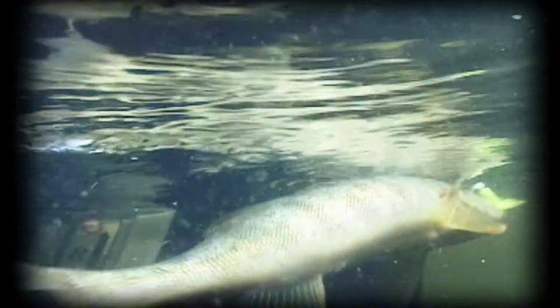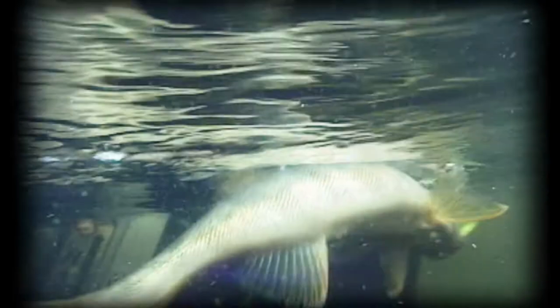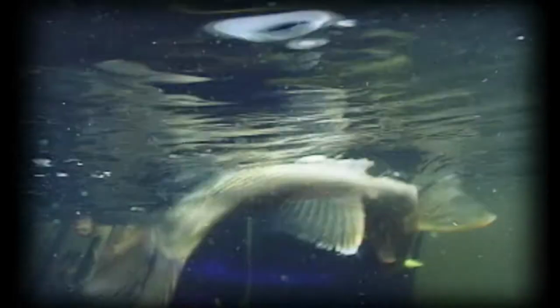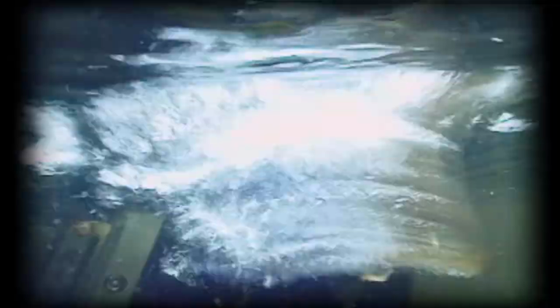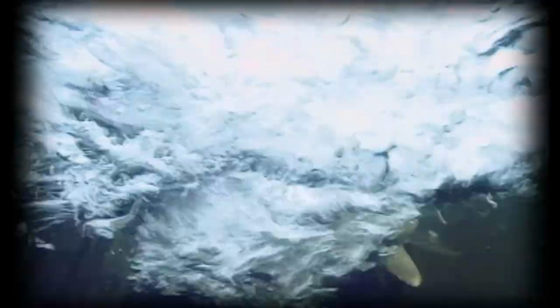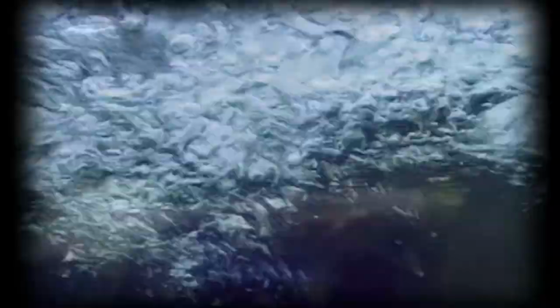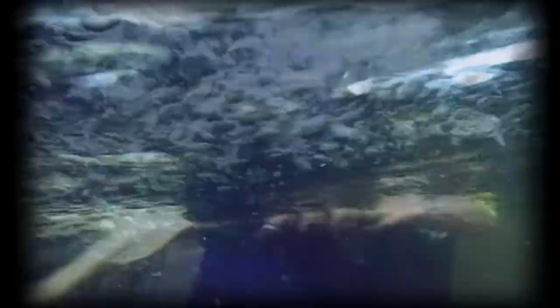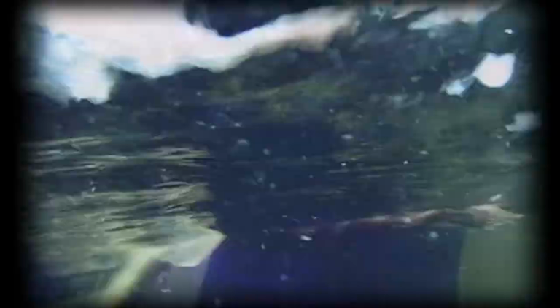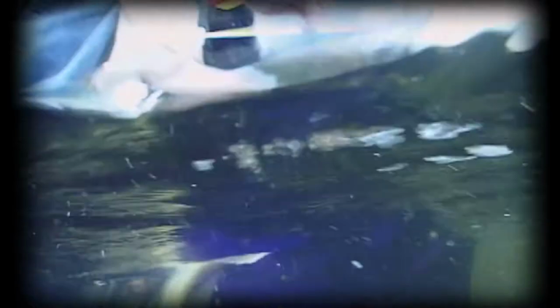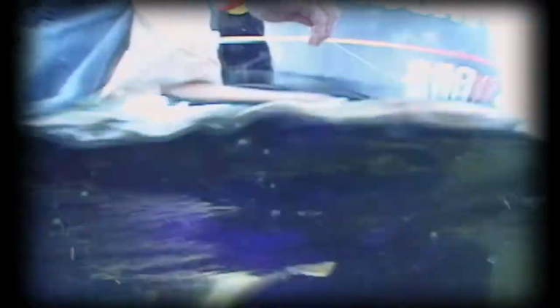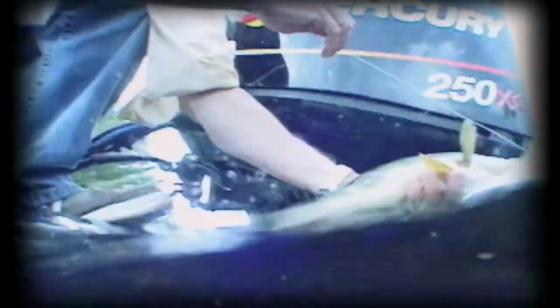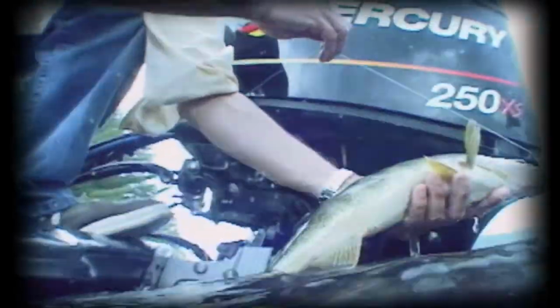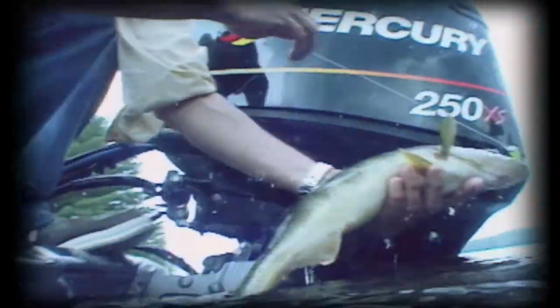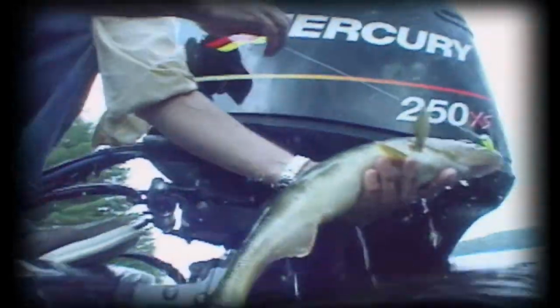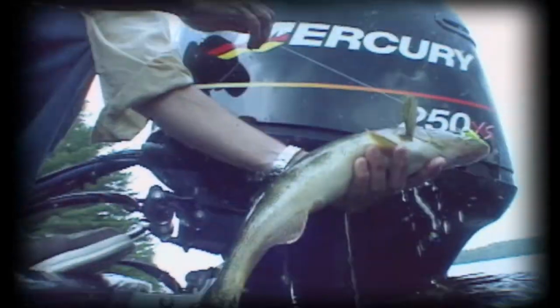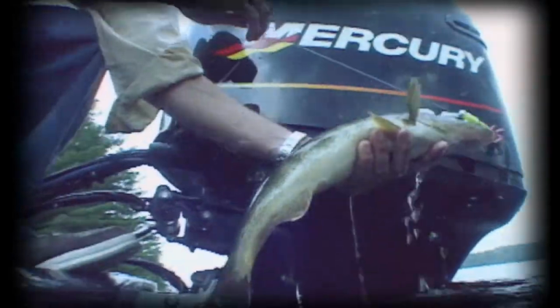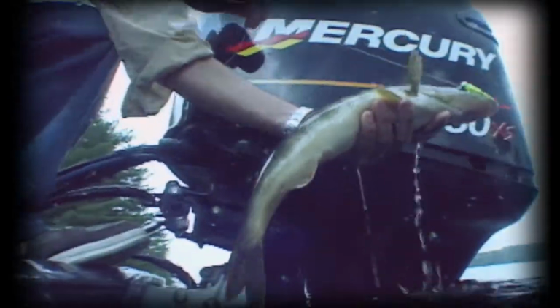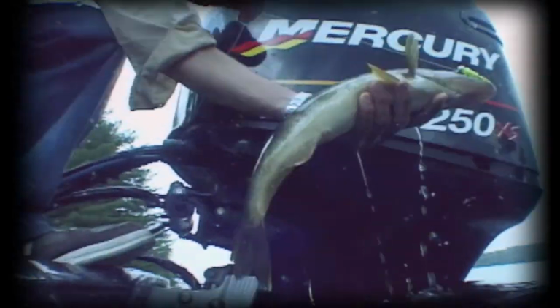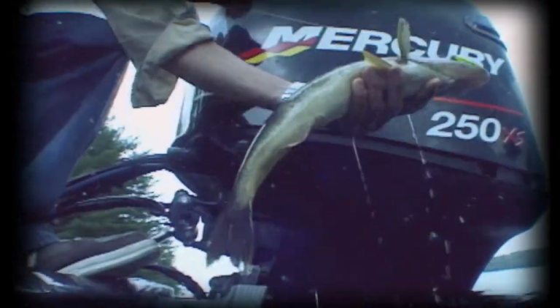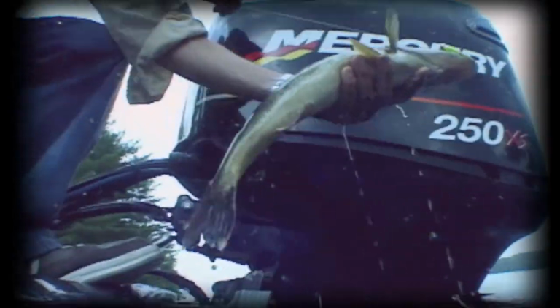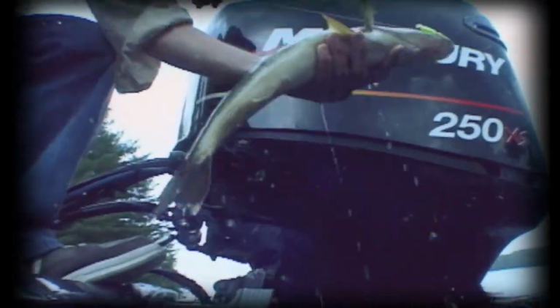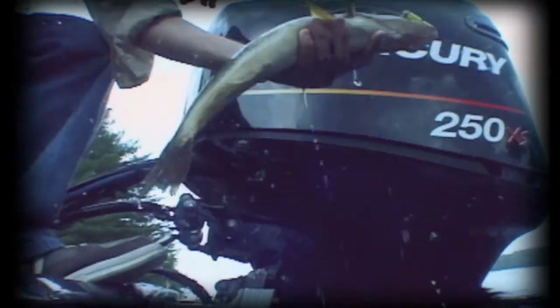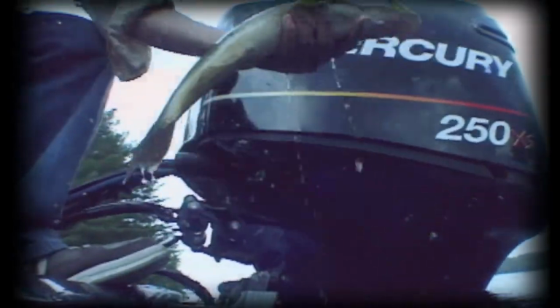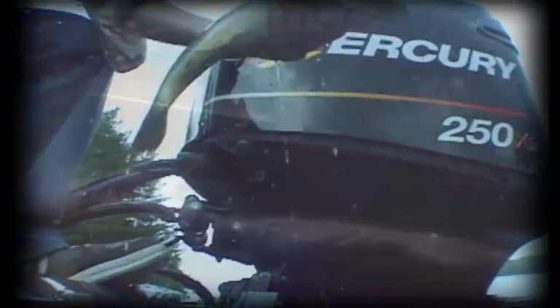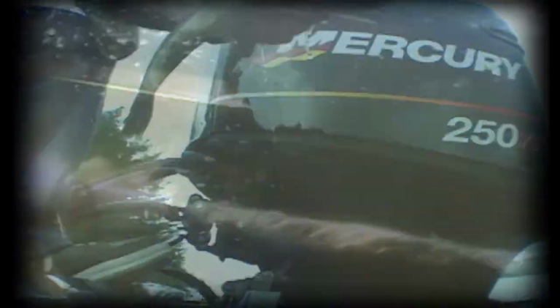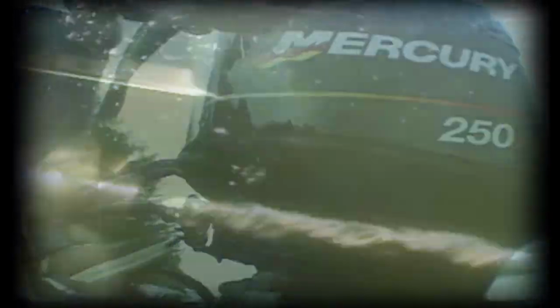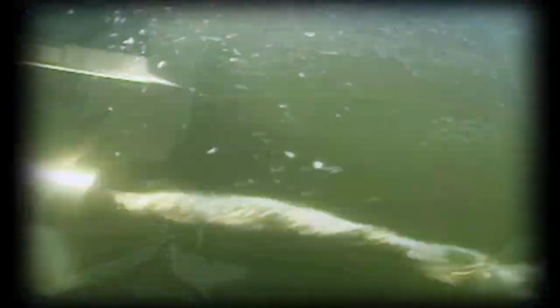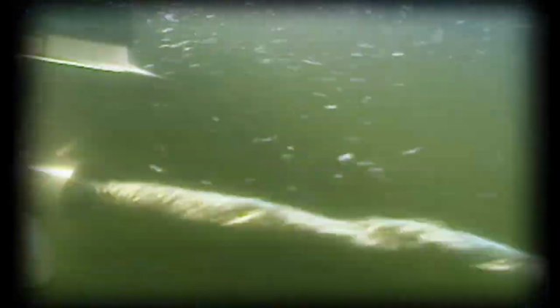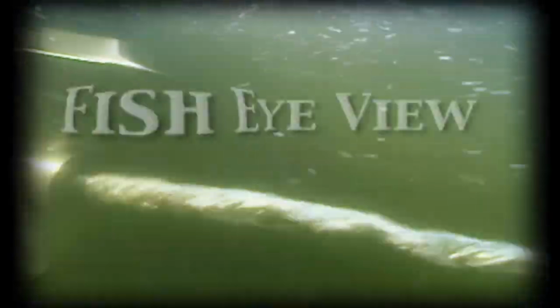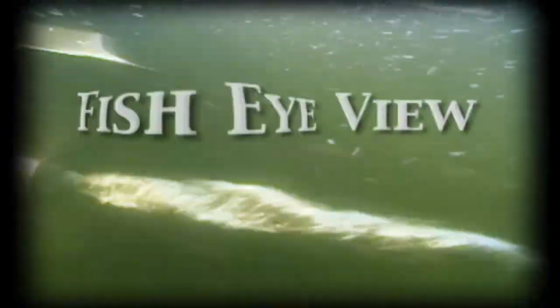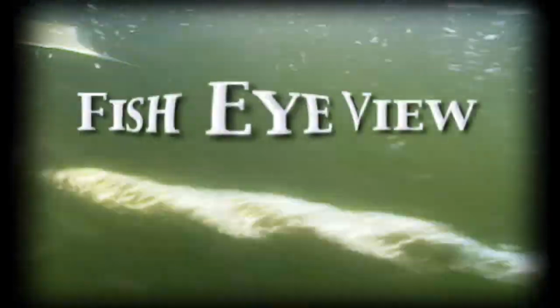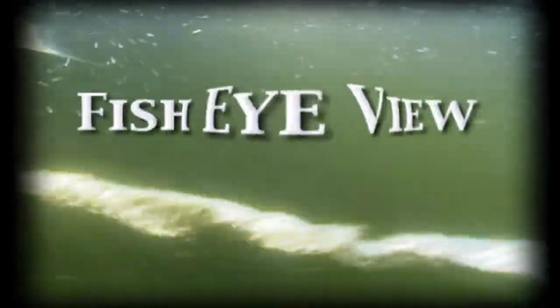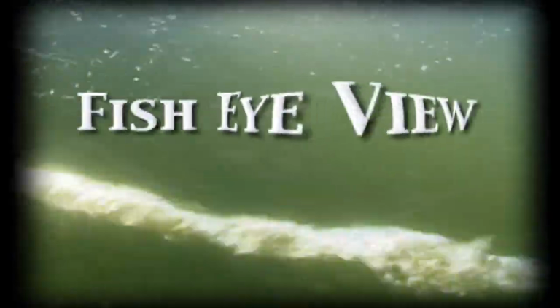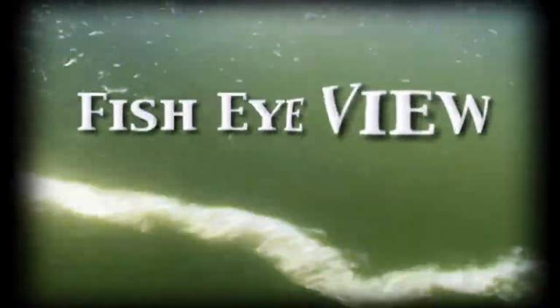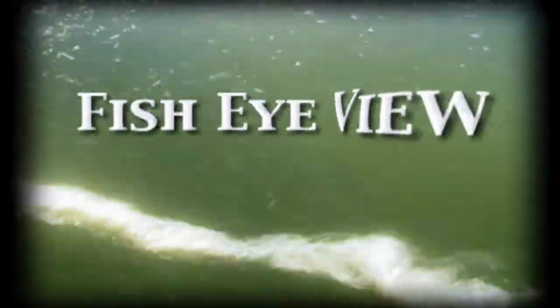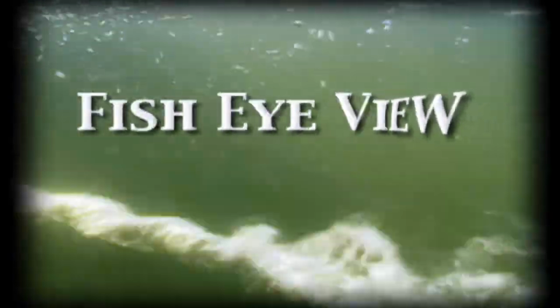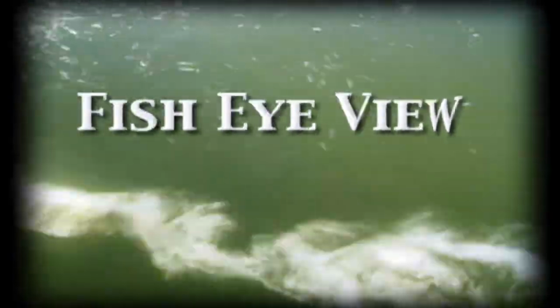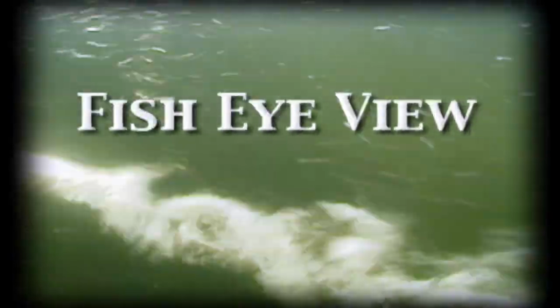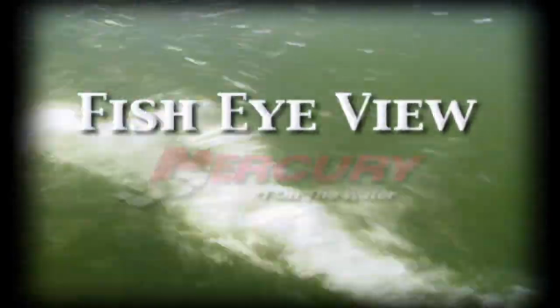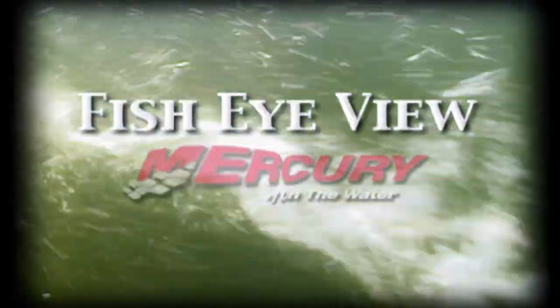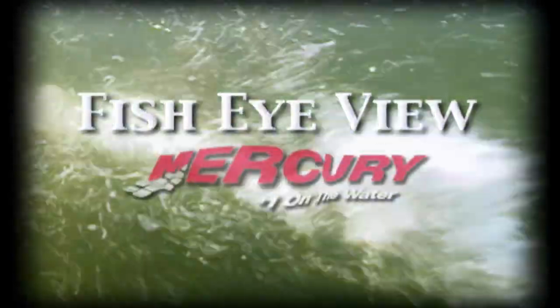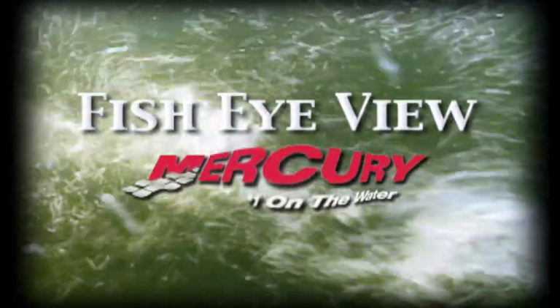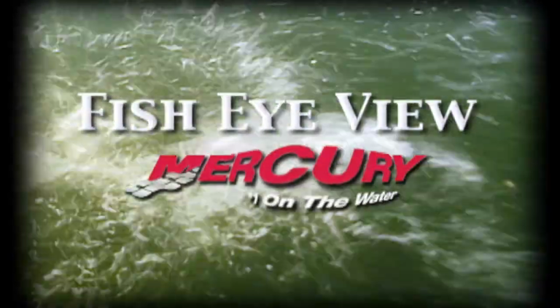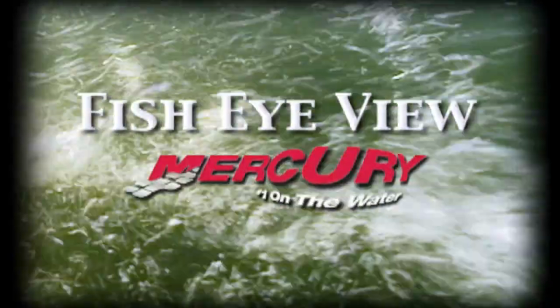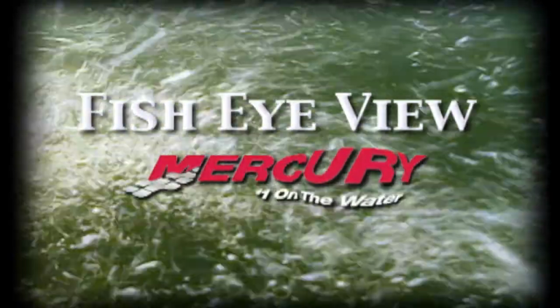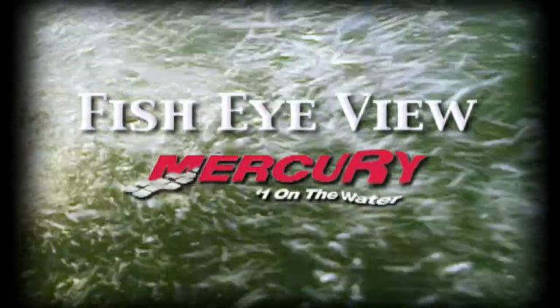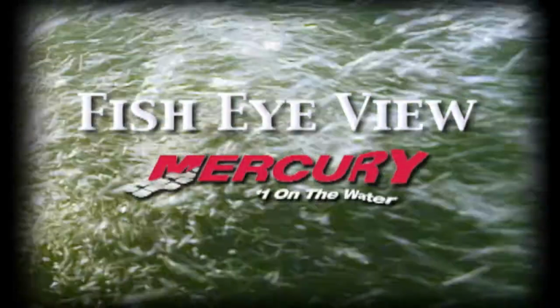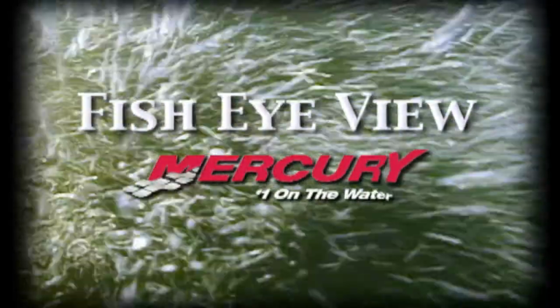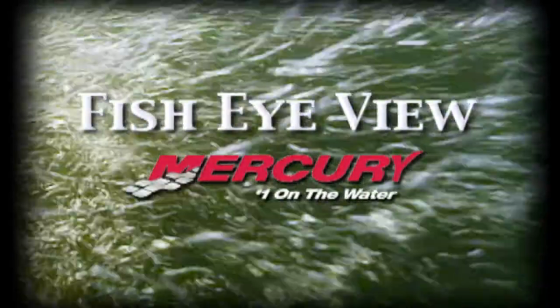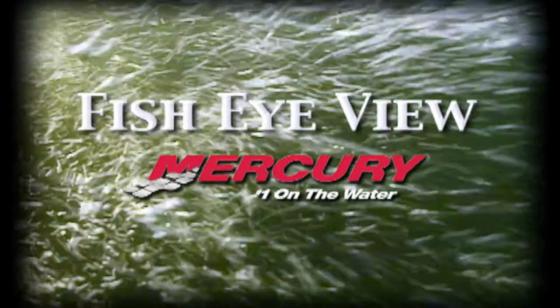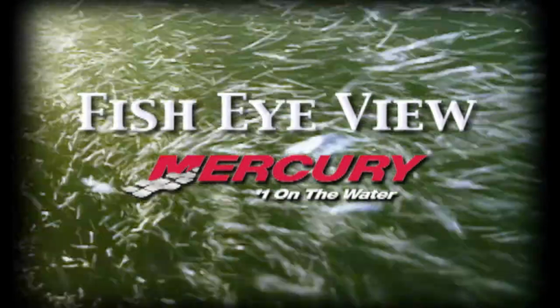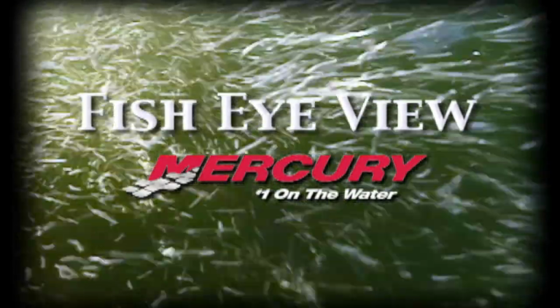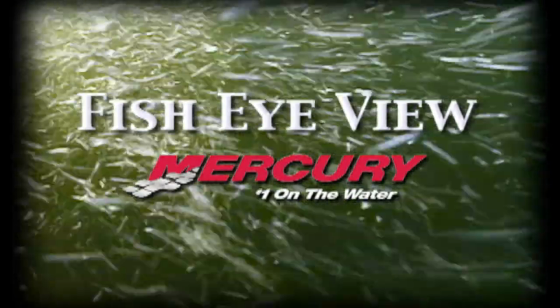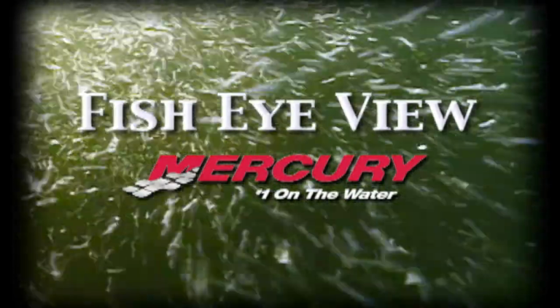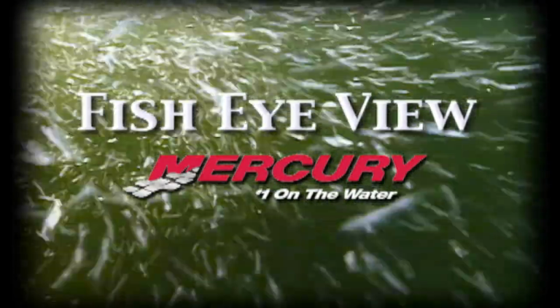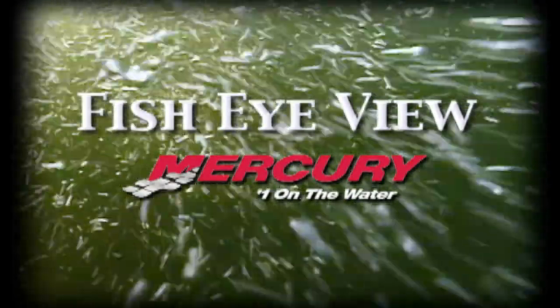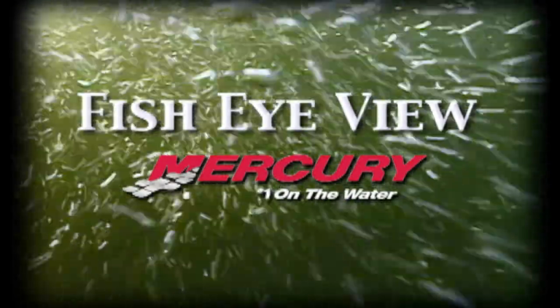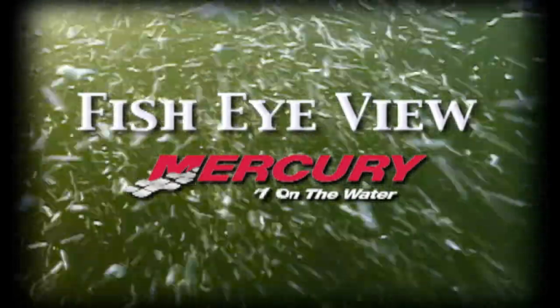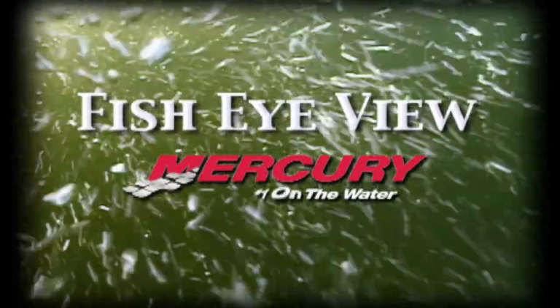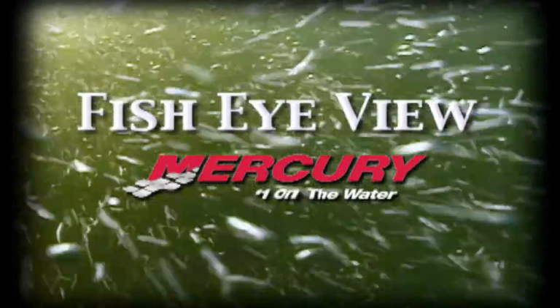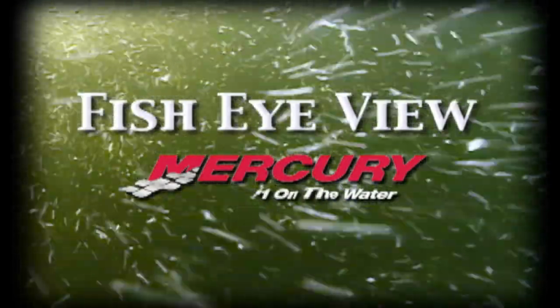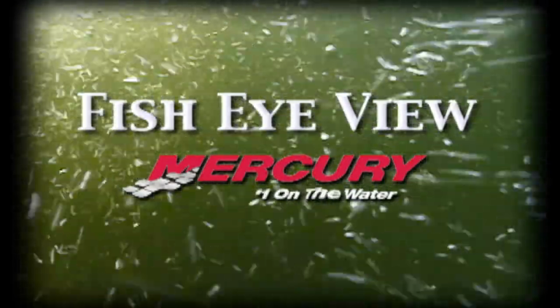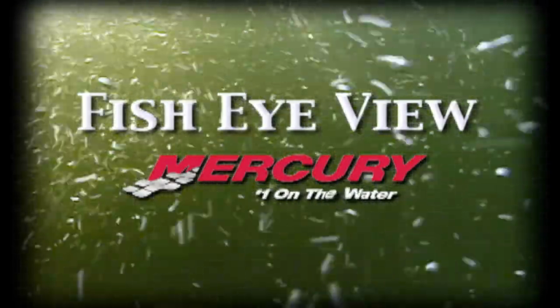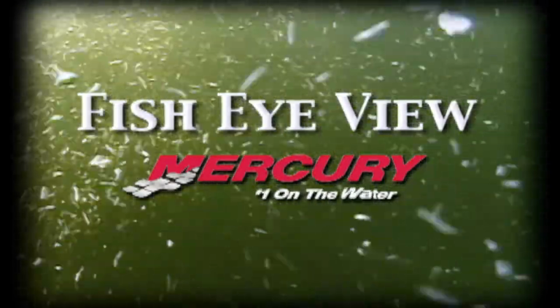Let's take a look down under with this week's Fisheye View, sponsored by Mercury — number one on the water.